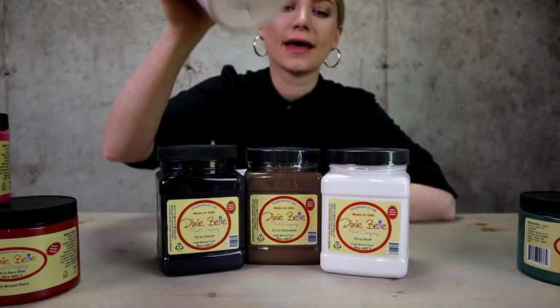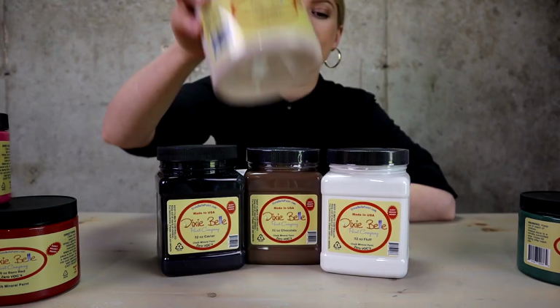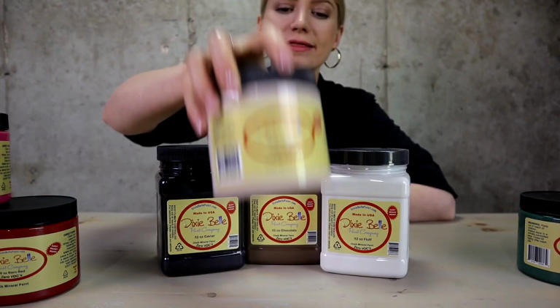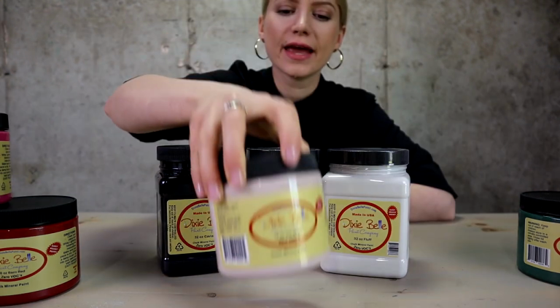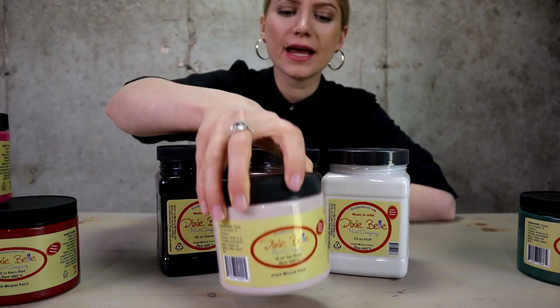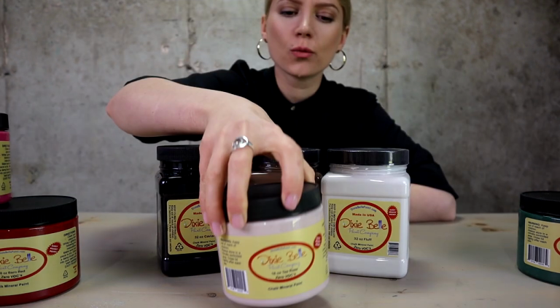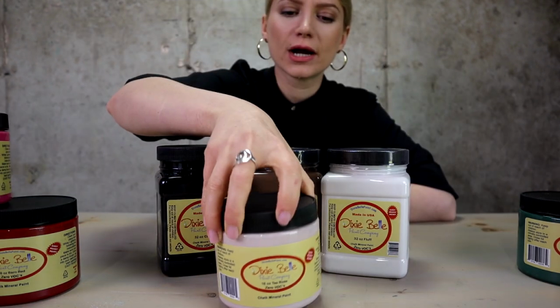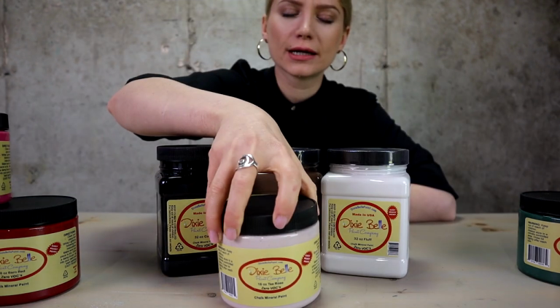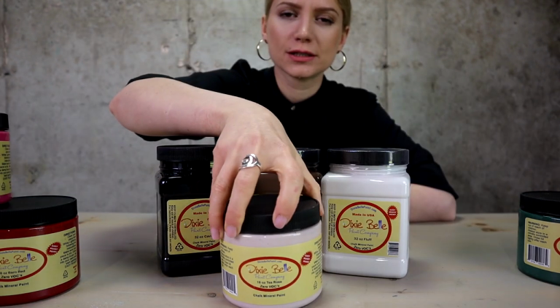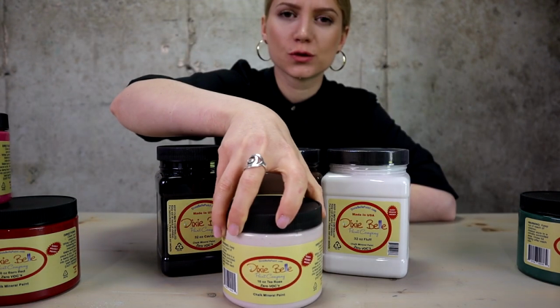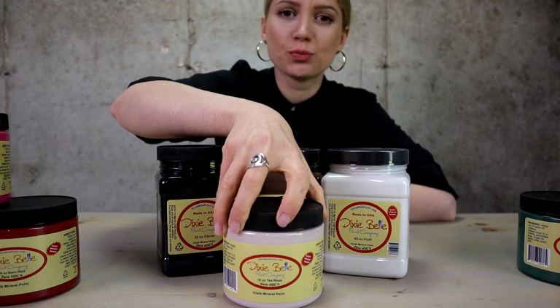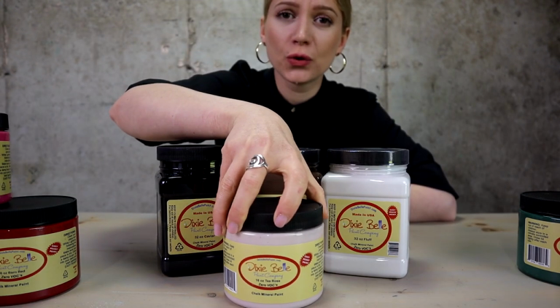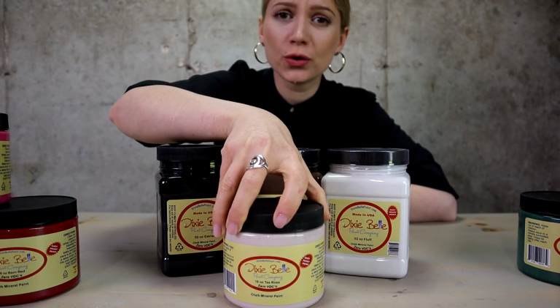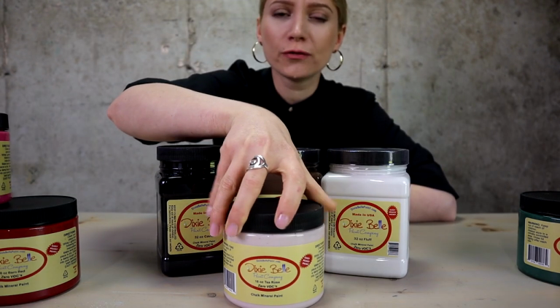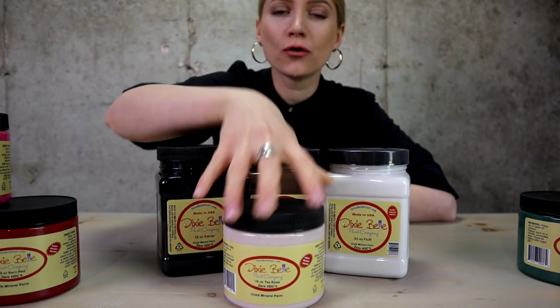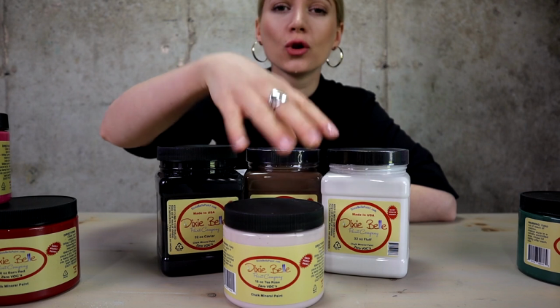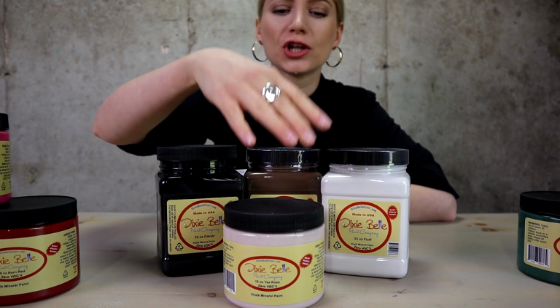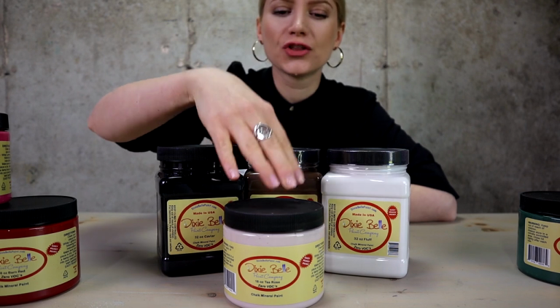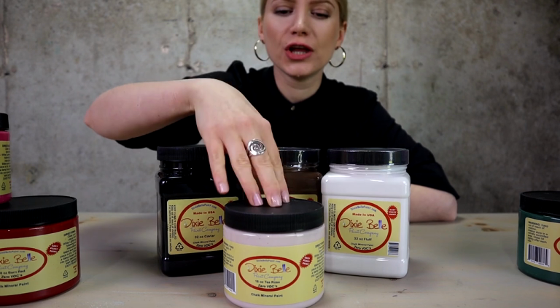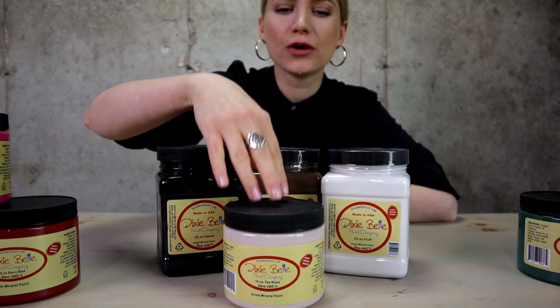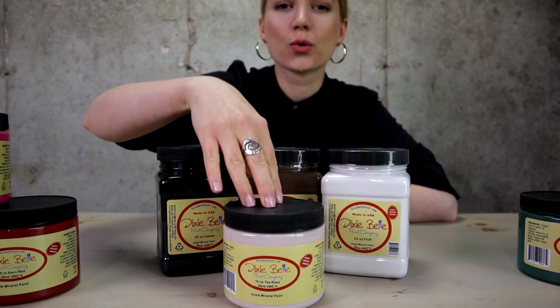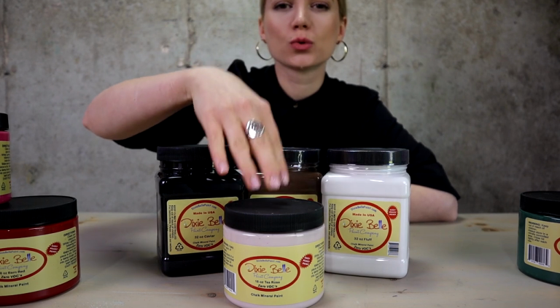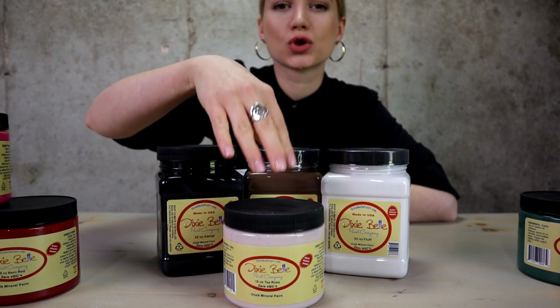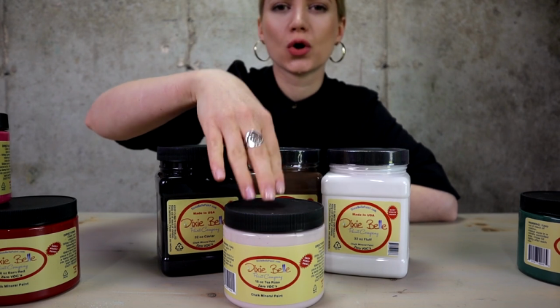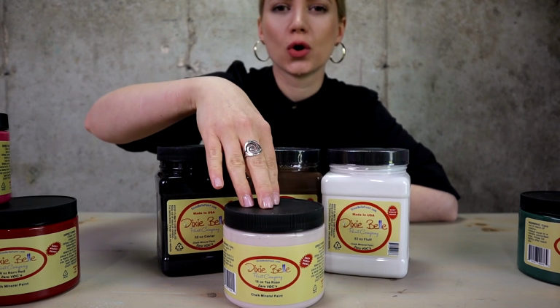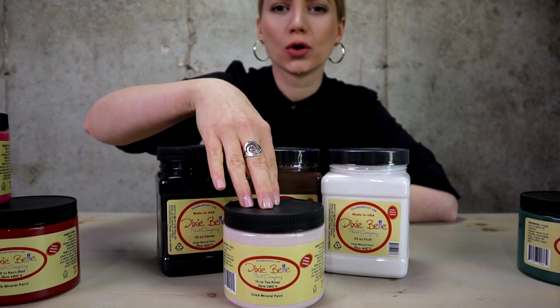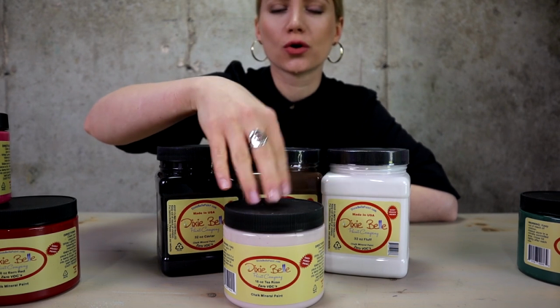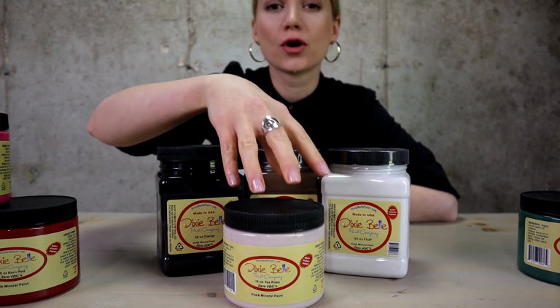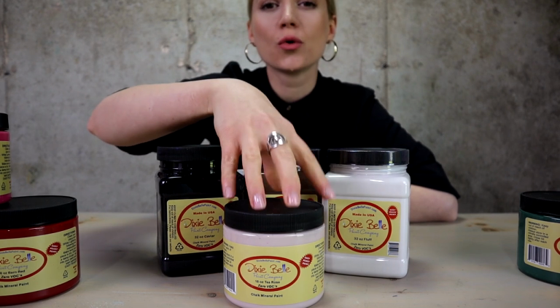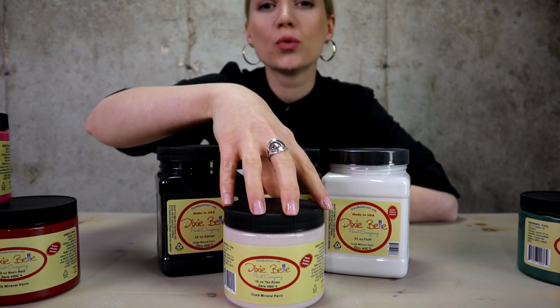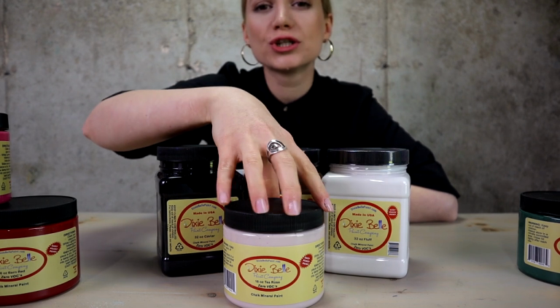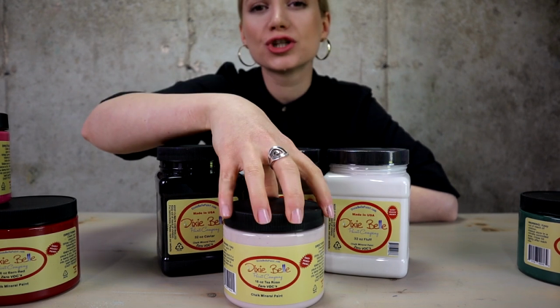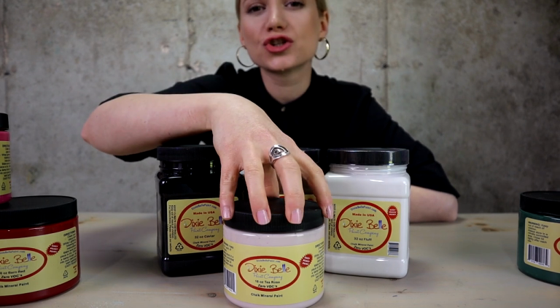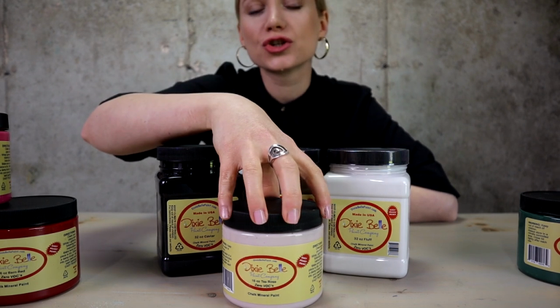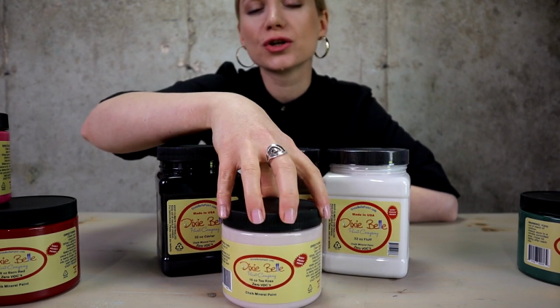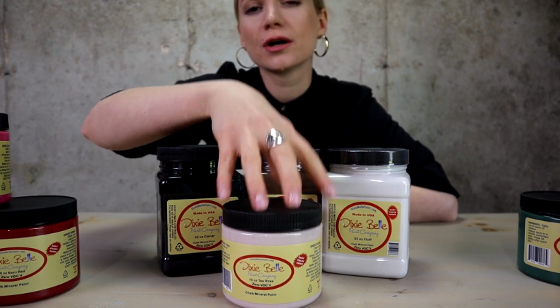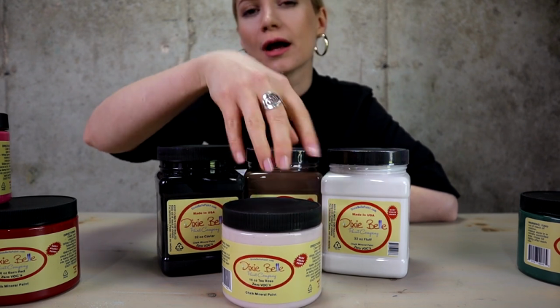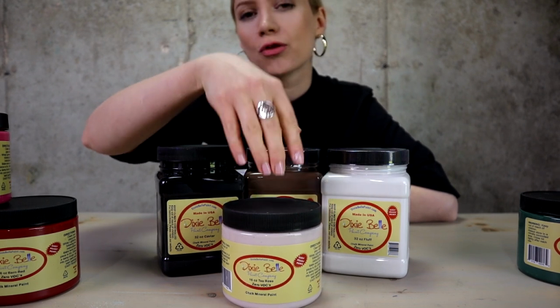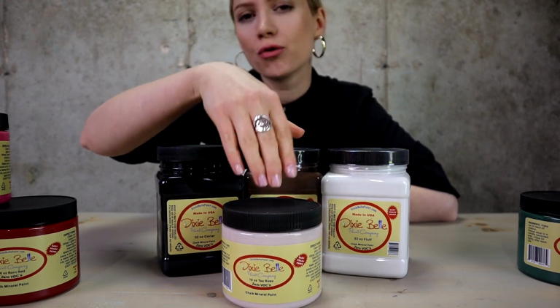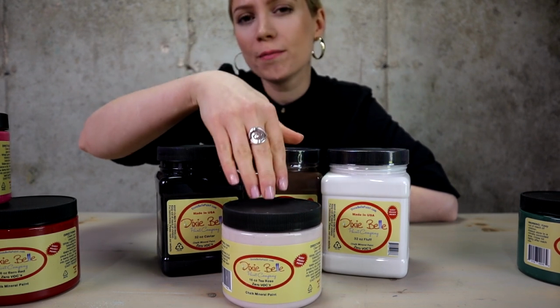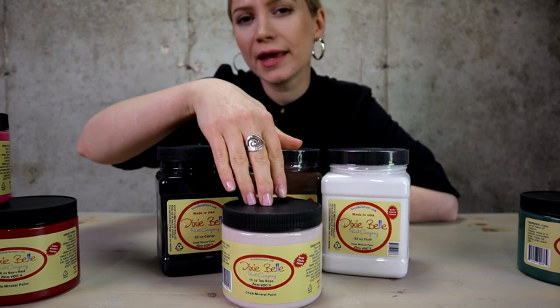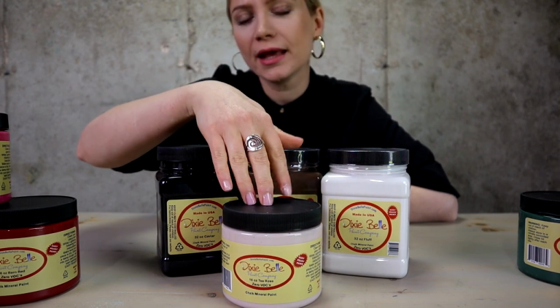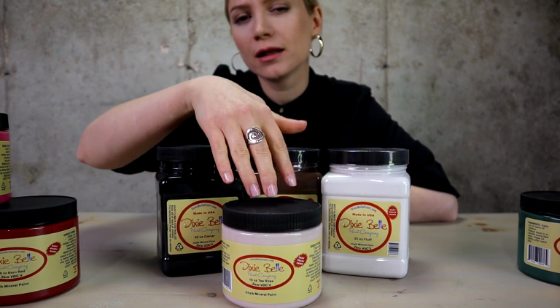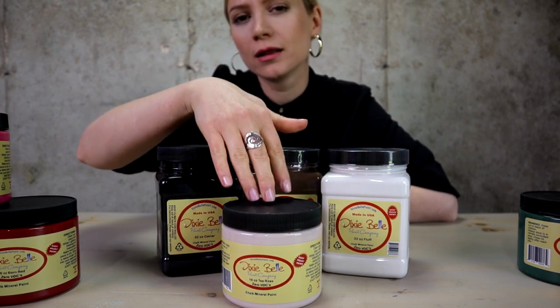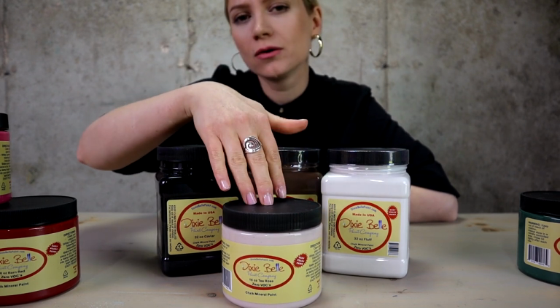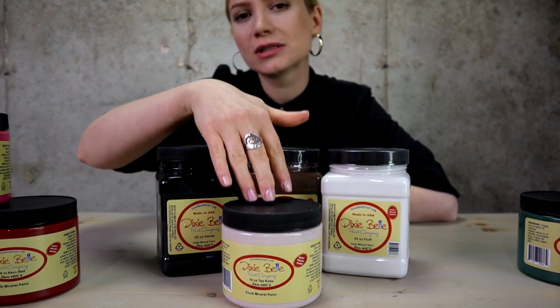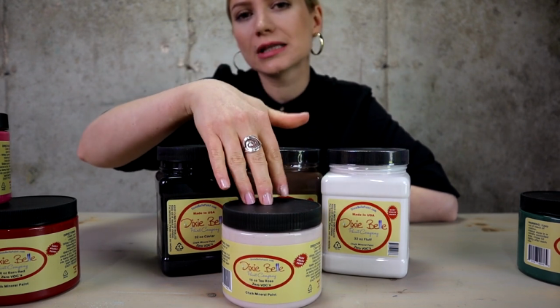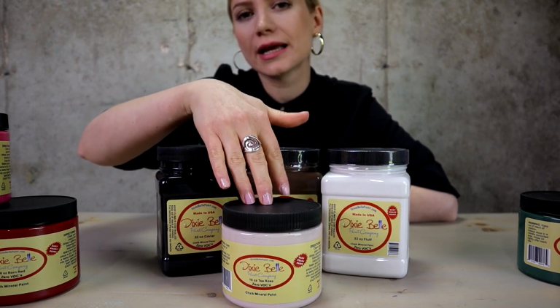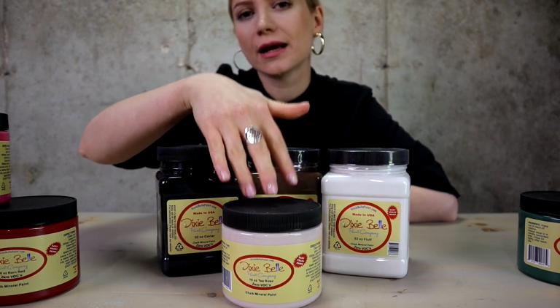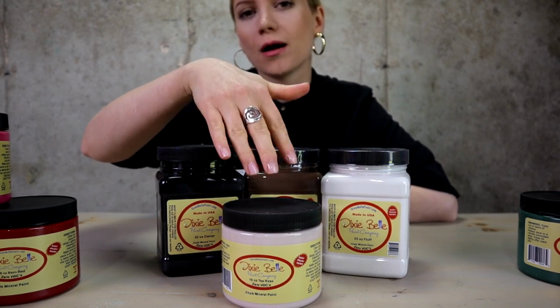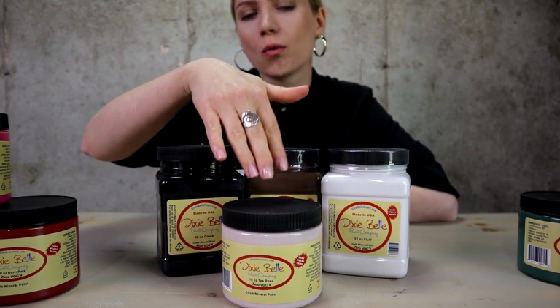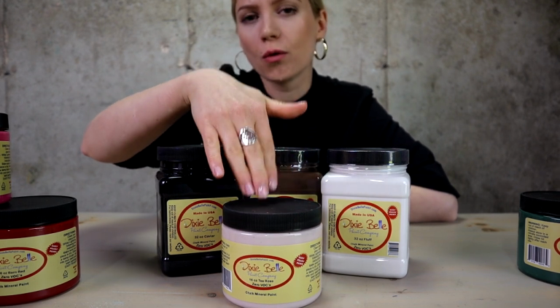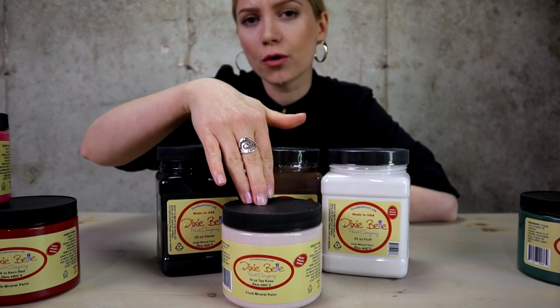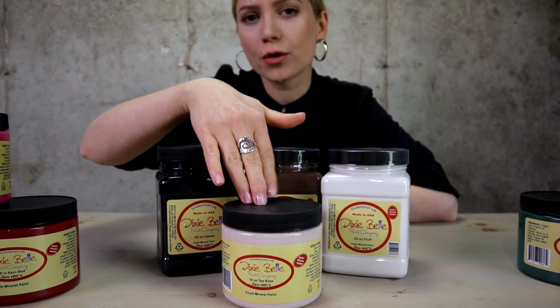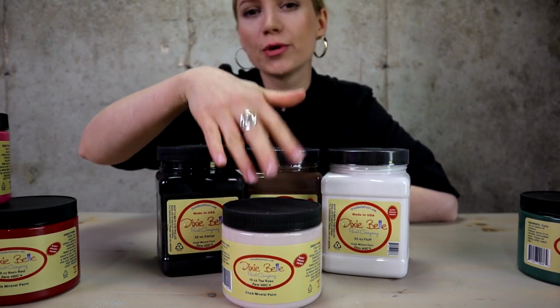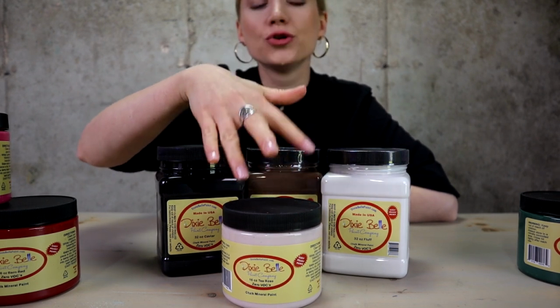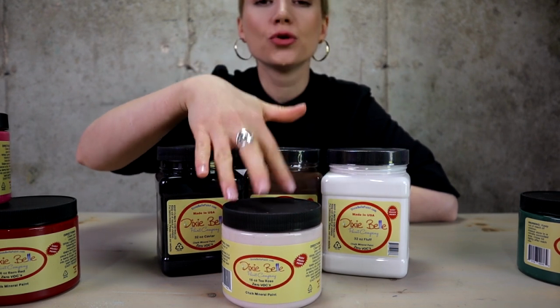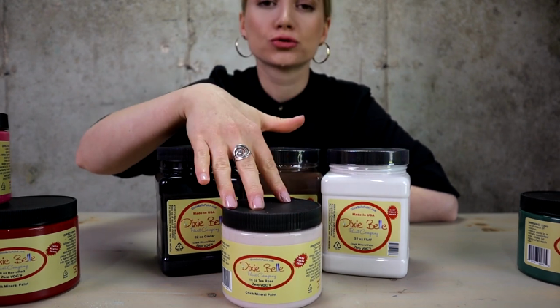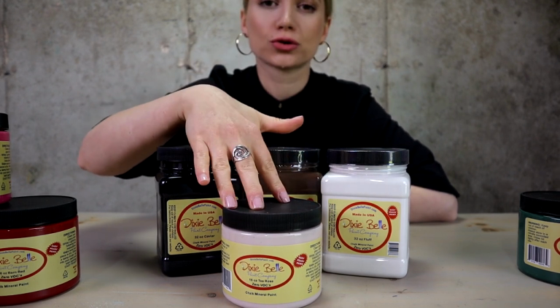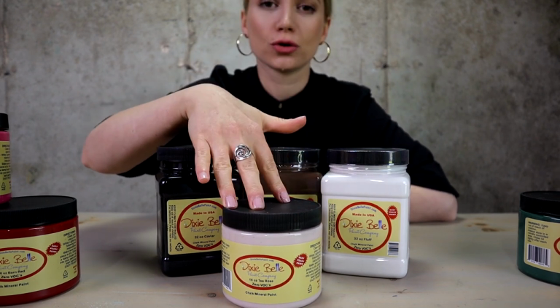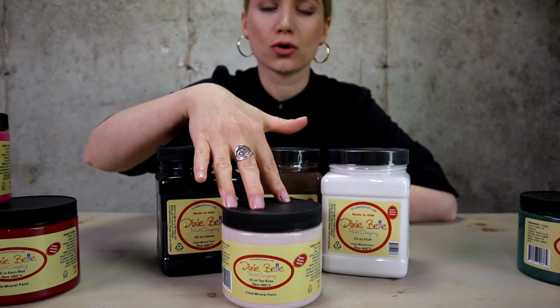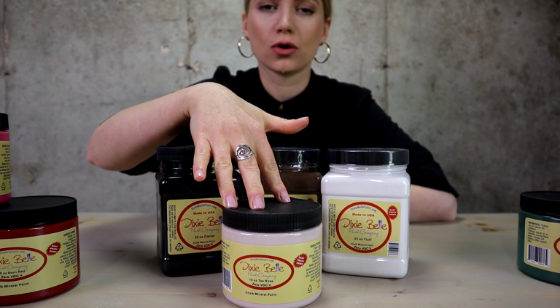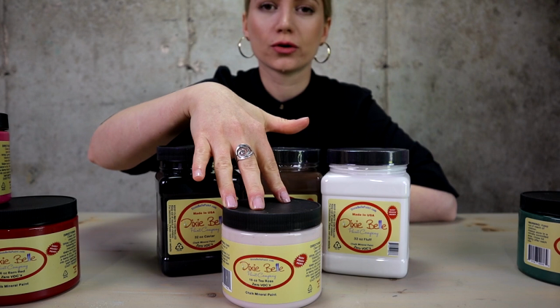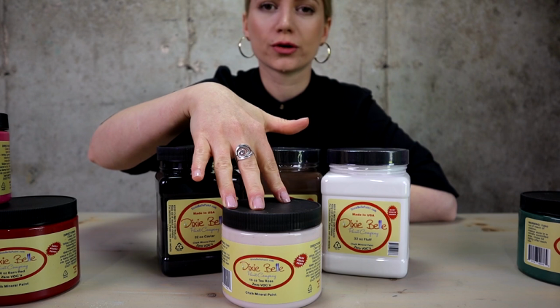And then we got this beautiful tea rose color, which, to me, looks like a warm neutral color.